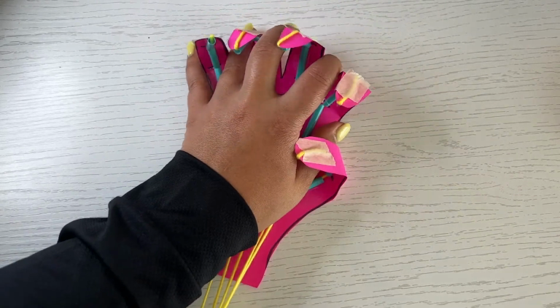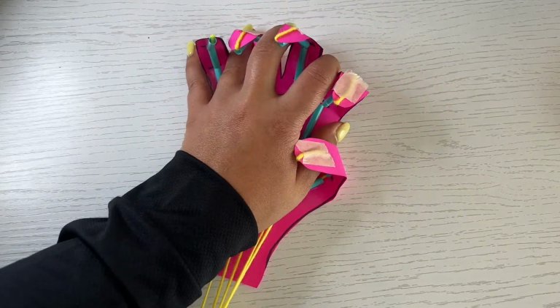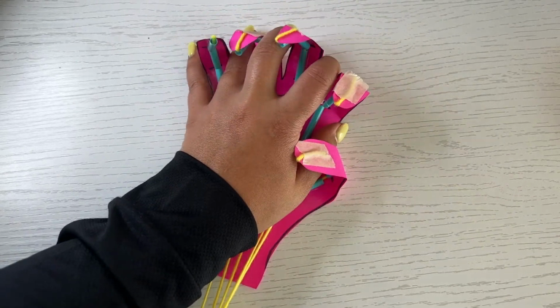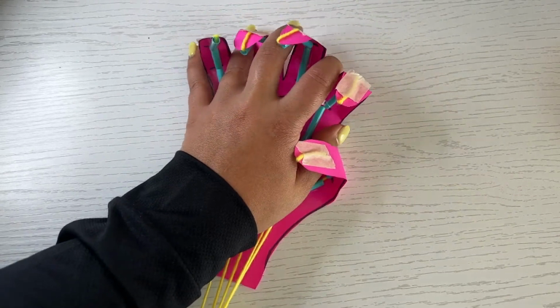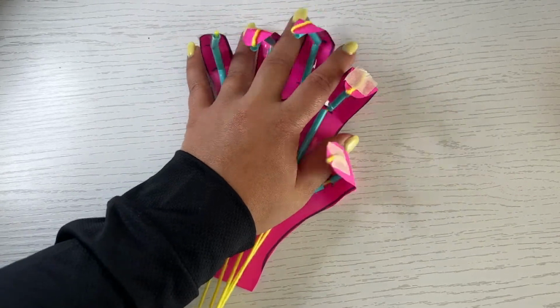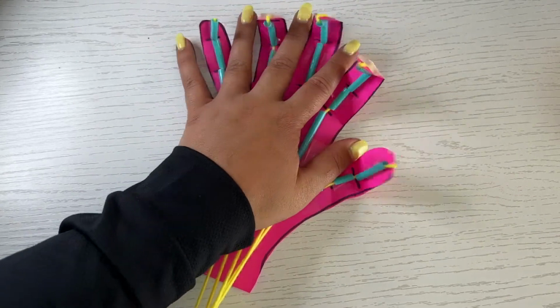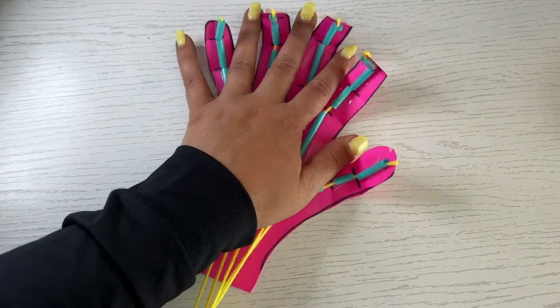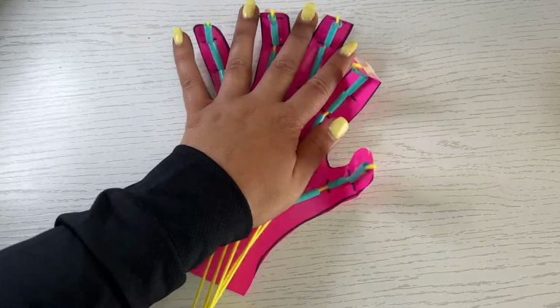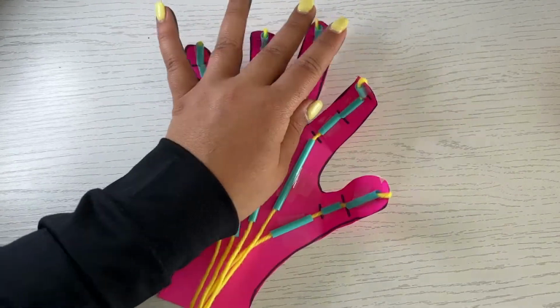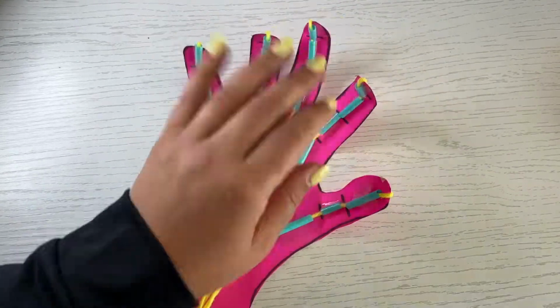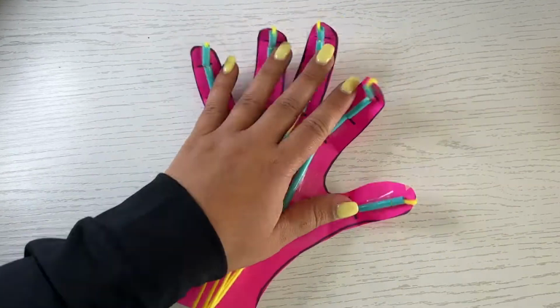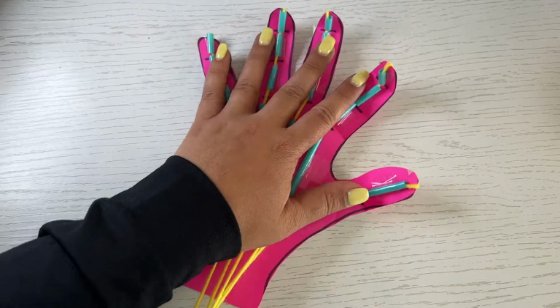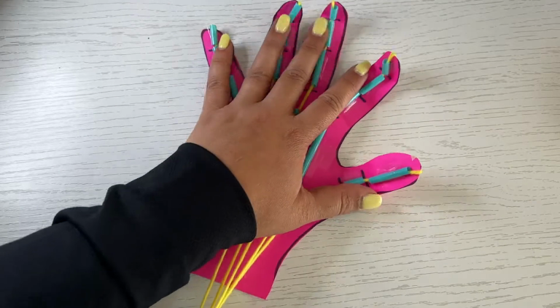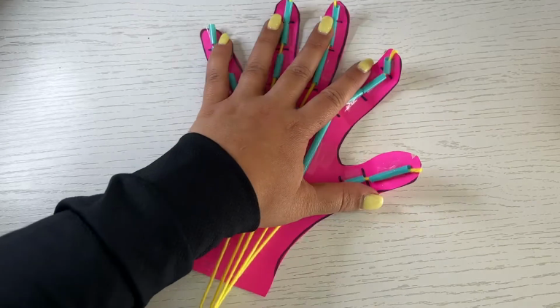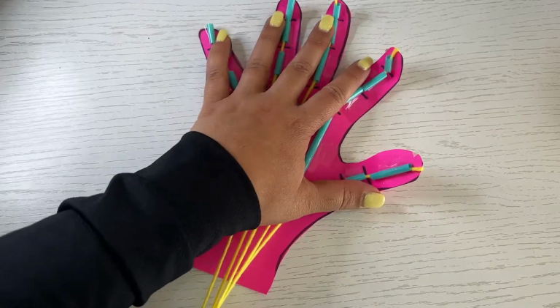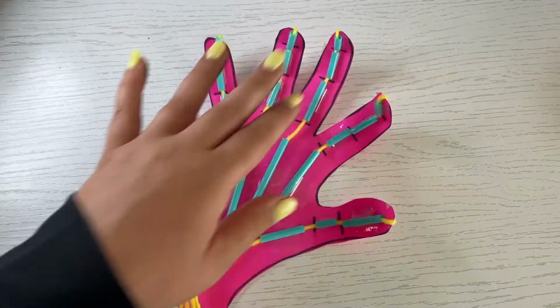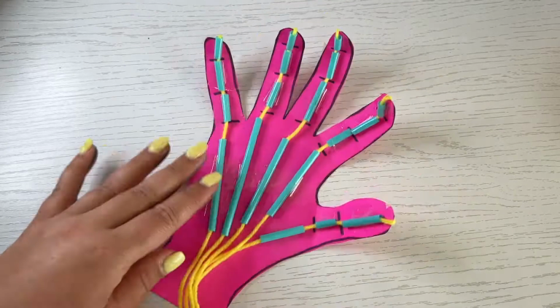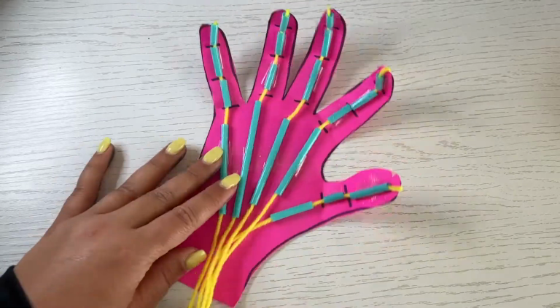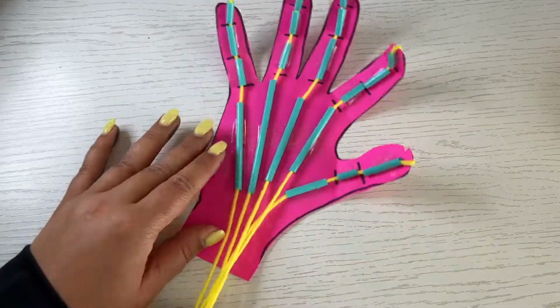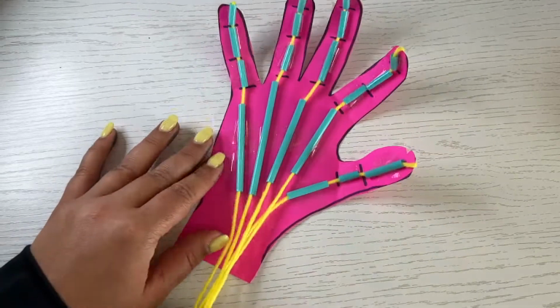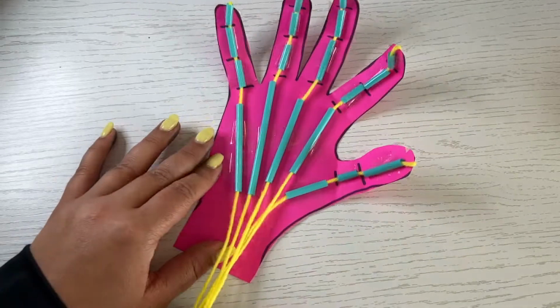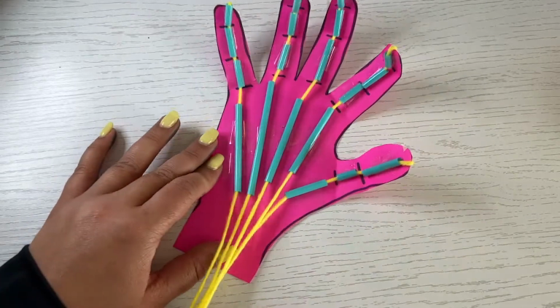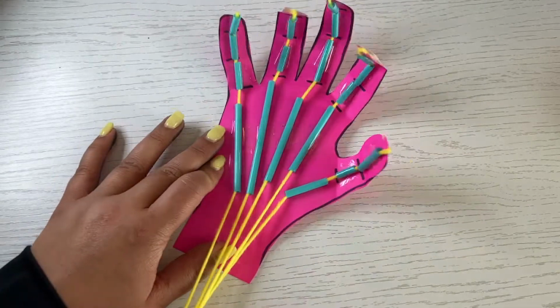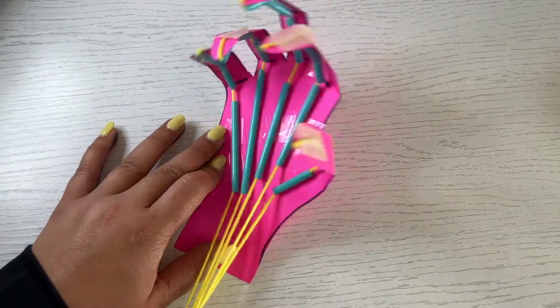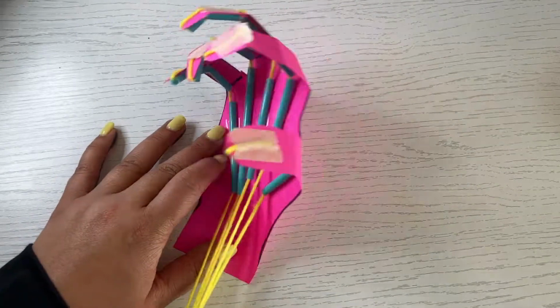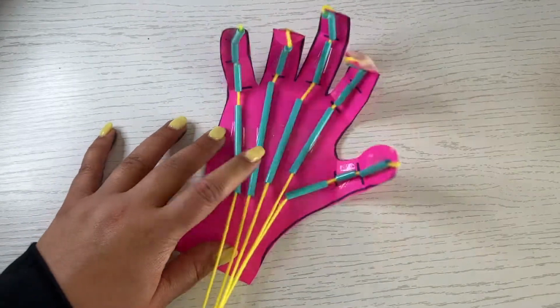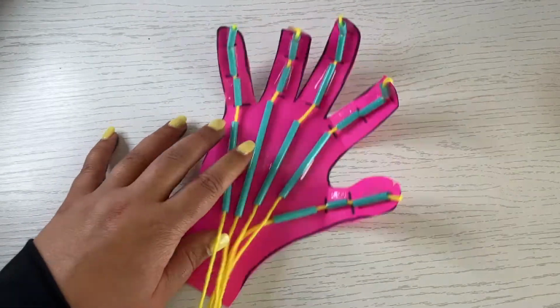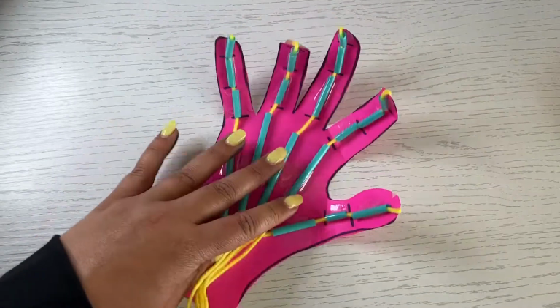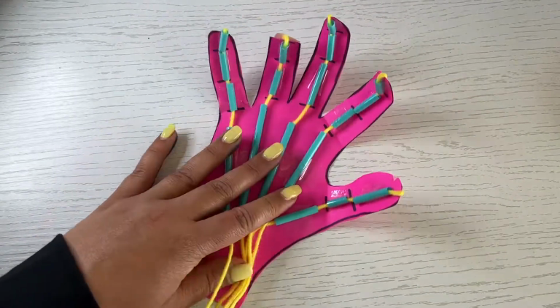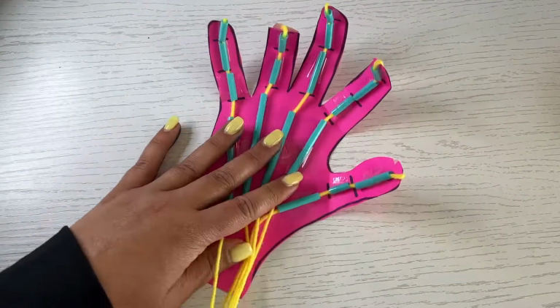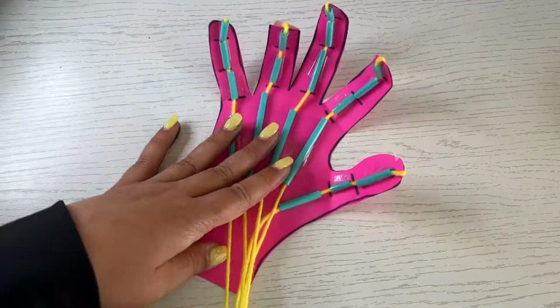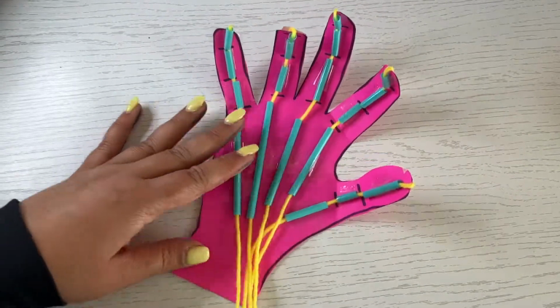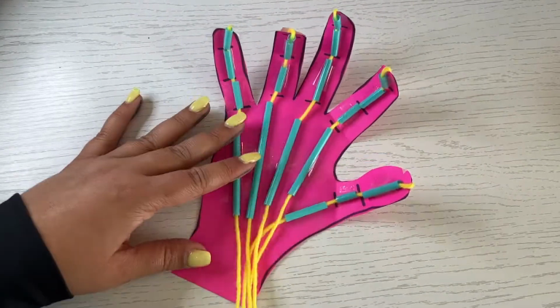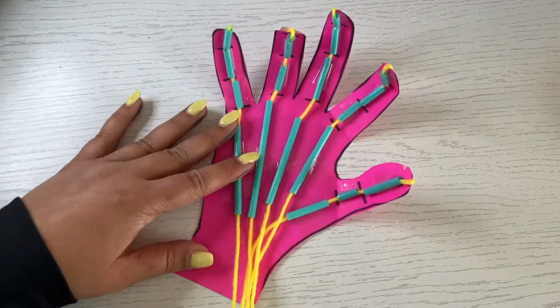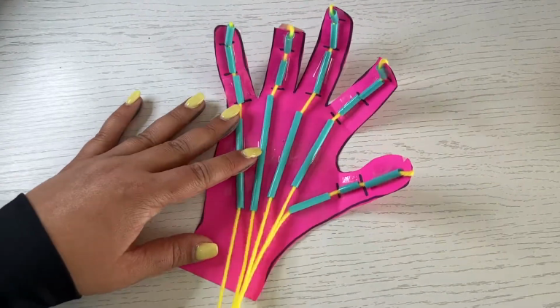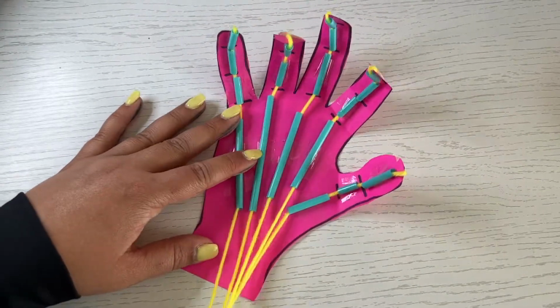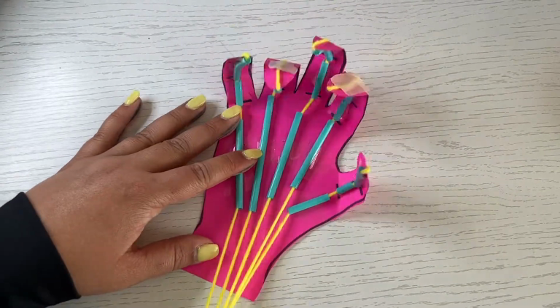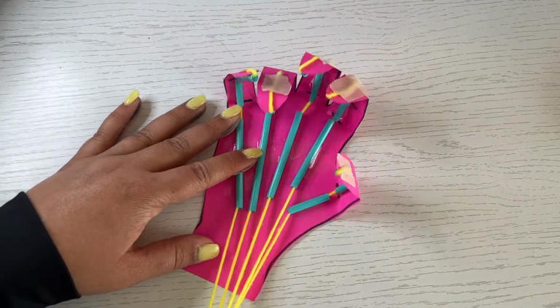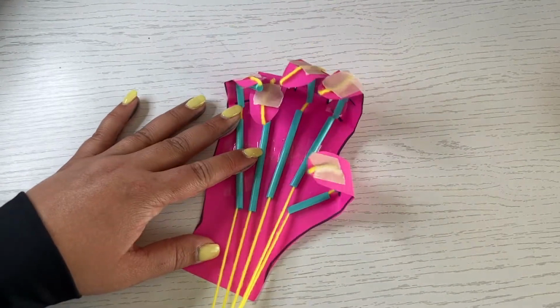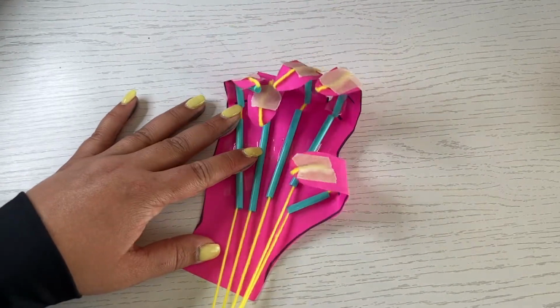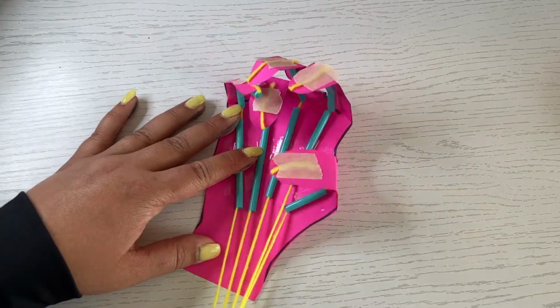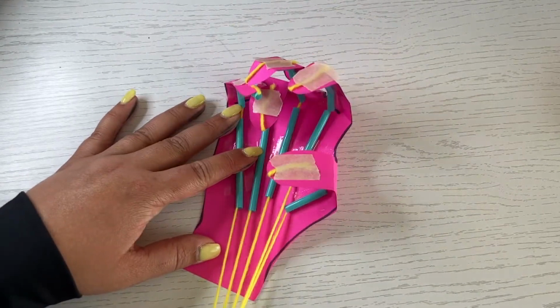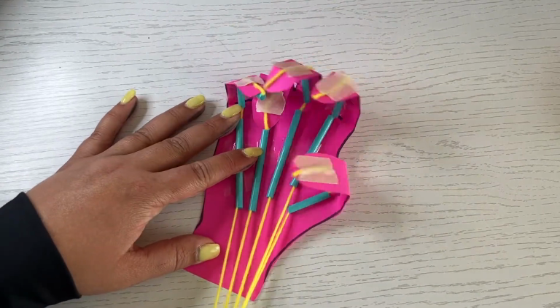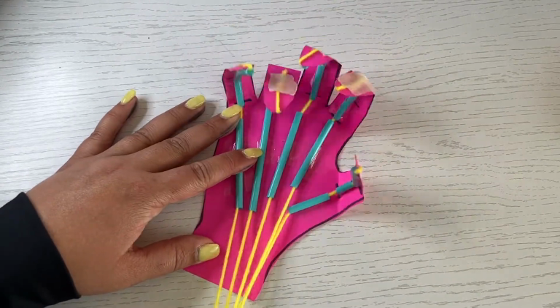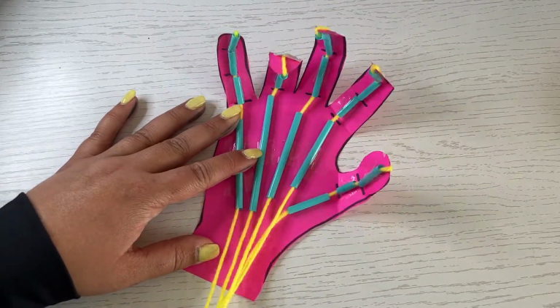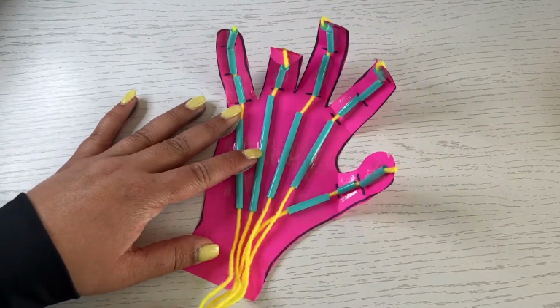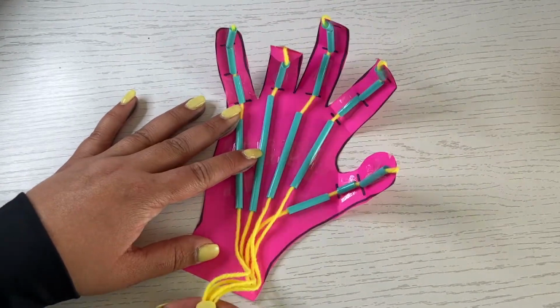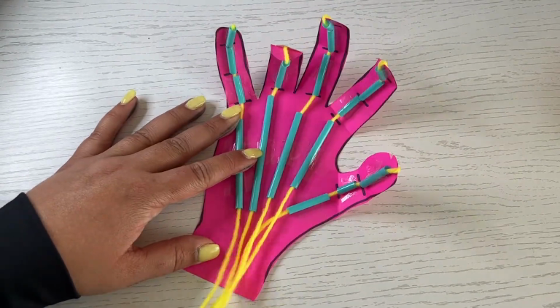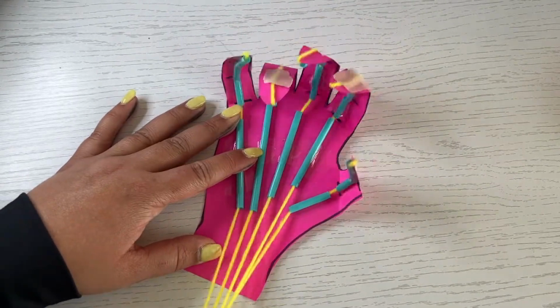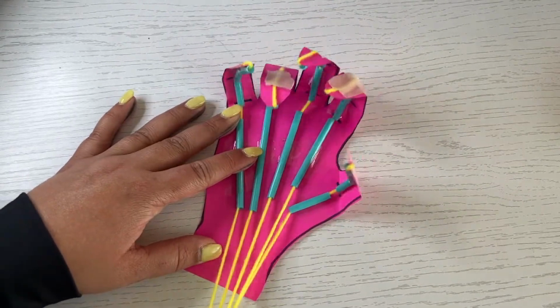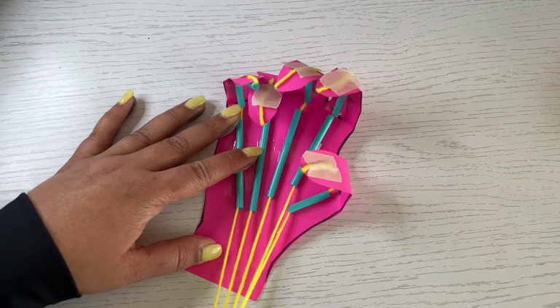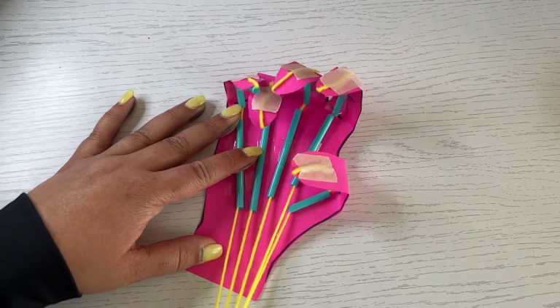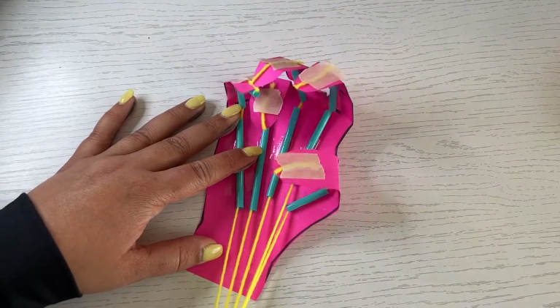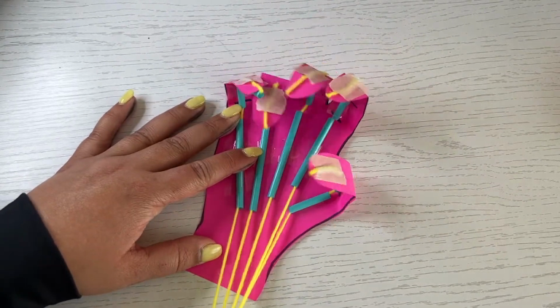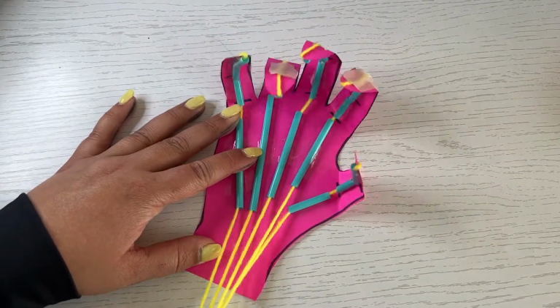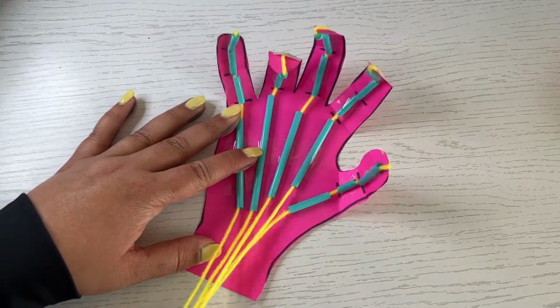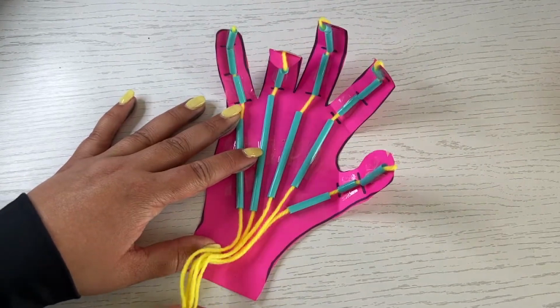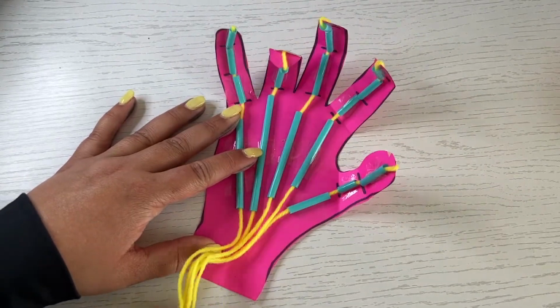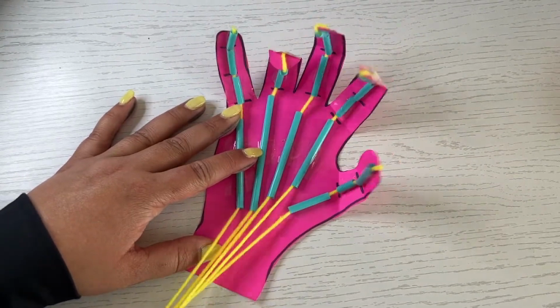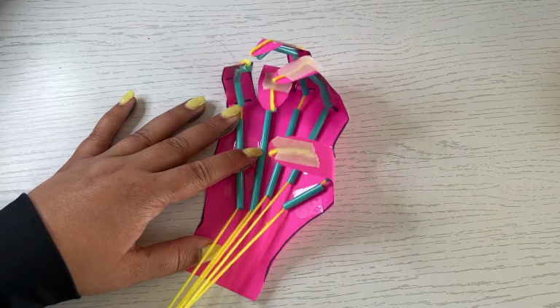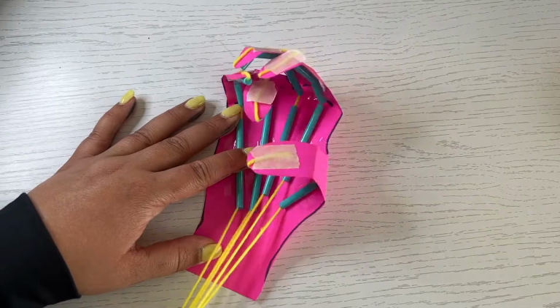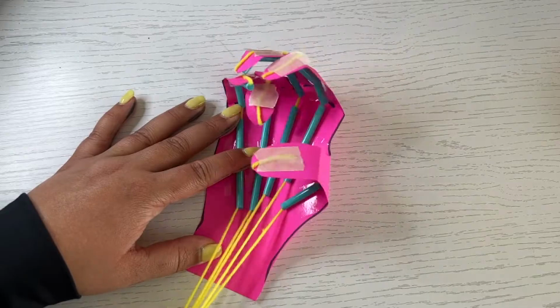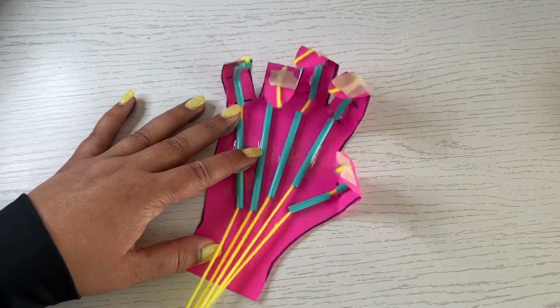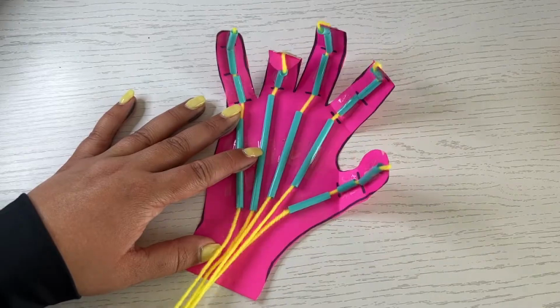Now your gripping hand is complete. Try picking up some items with the hand and see what you can do.